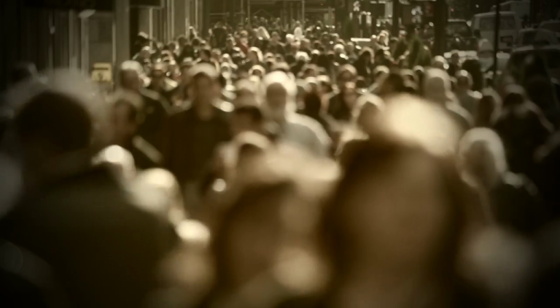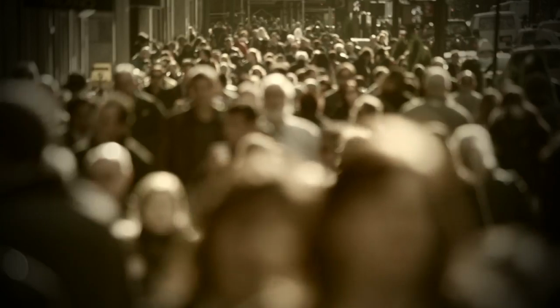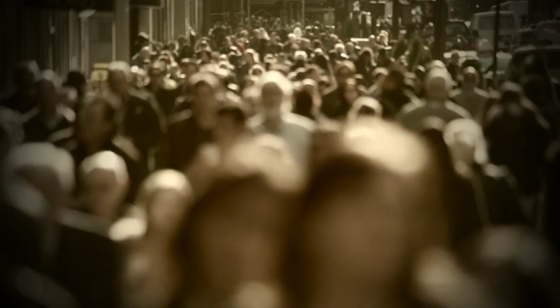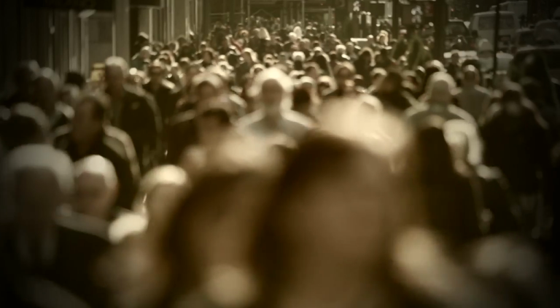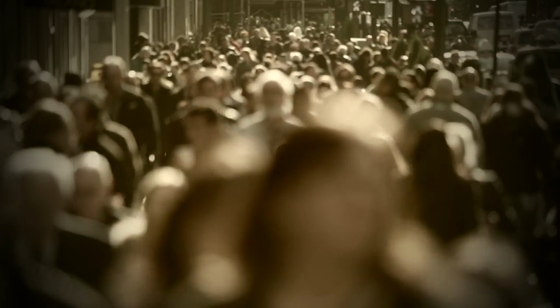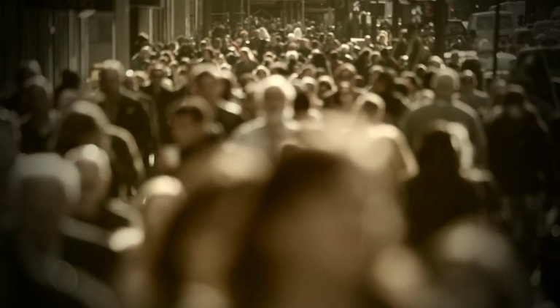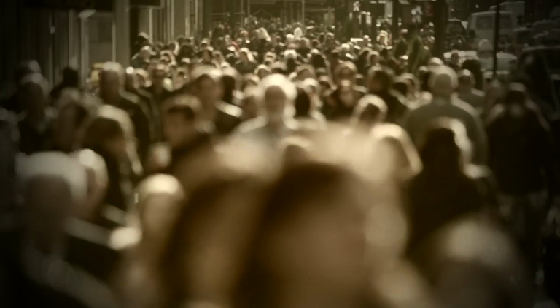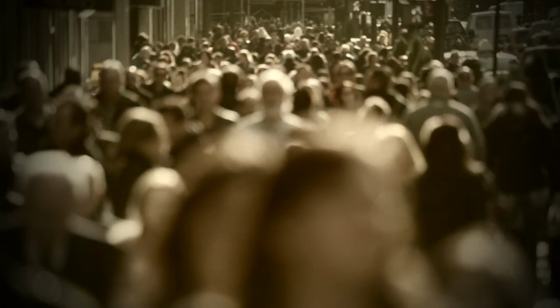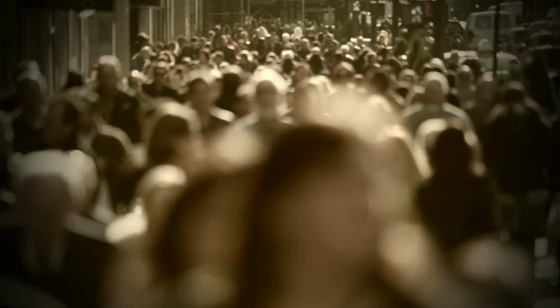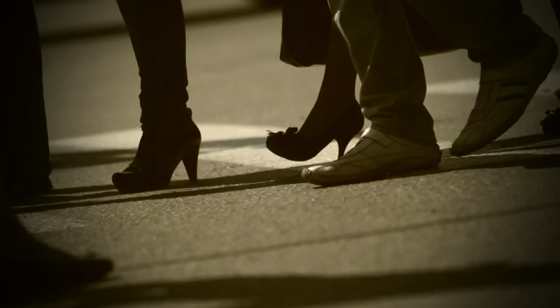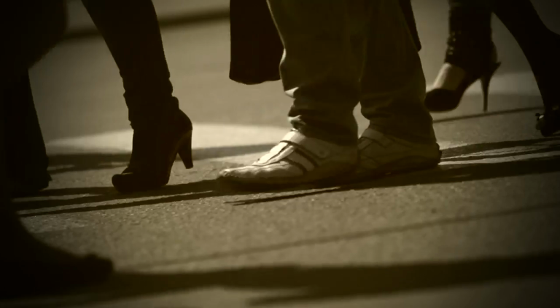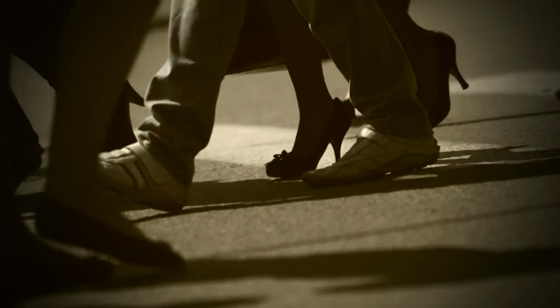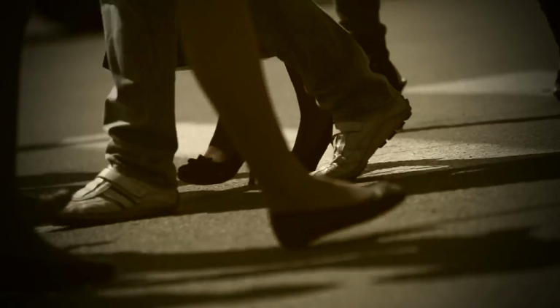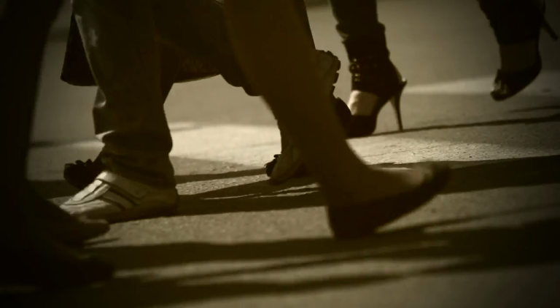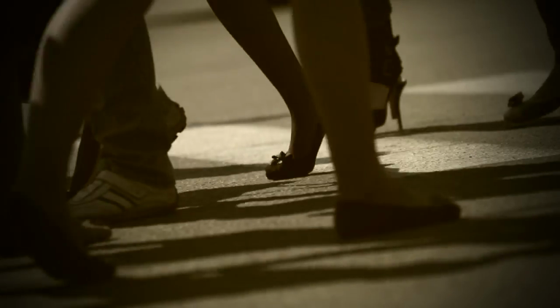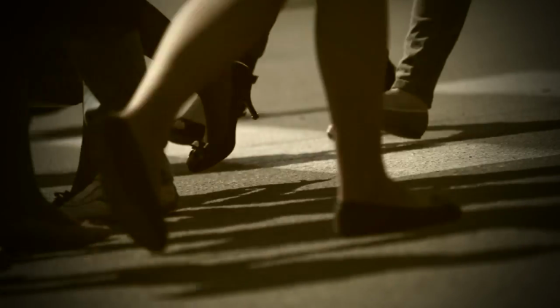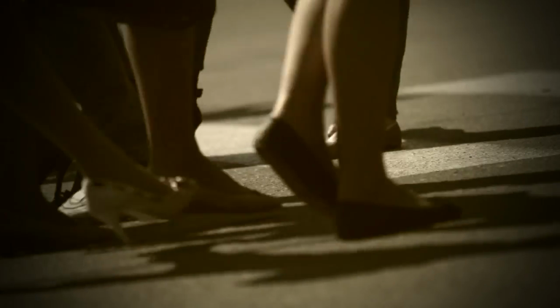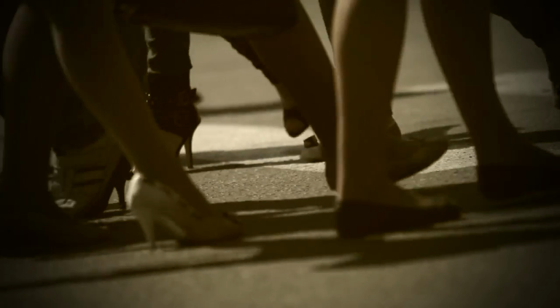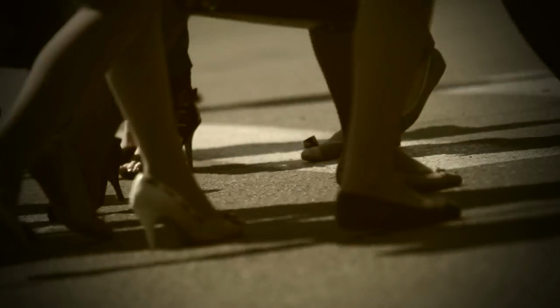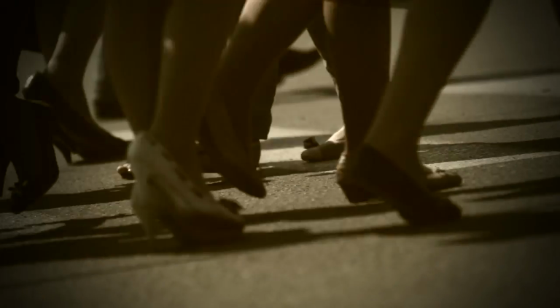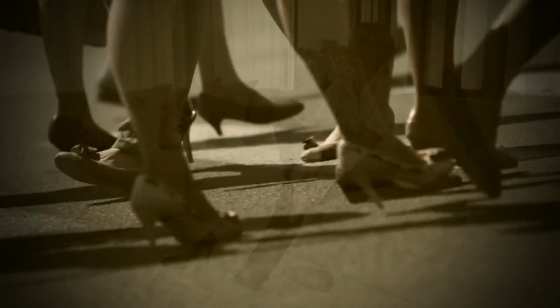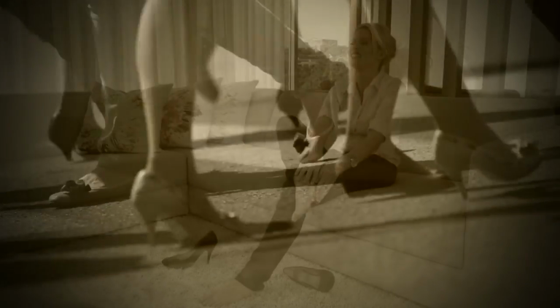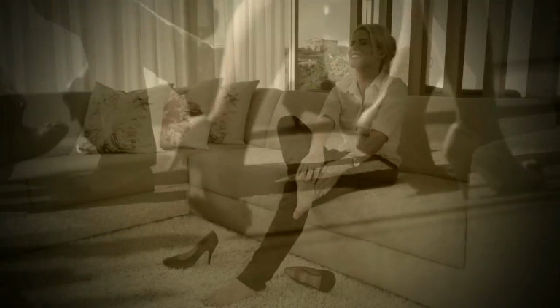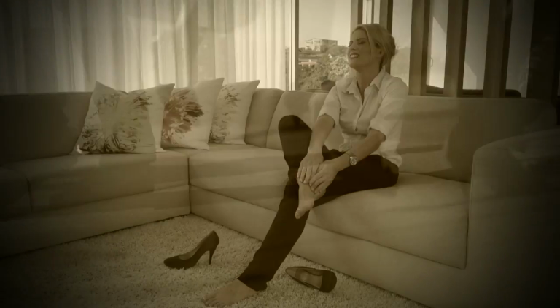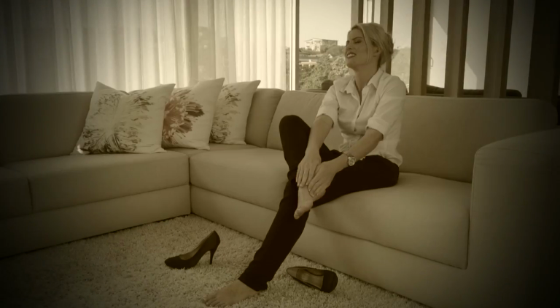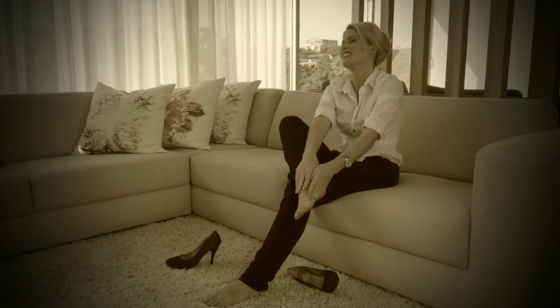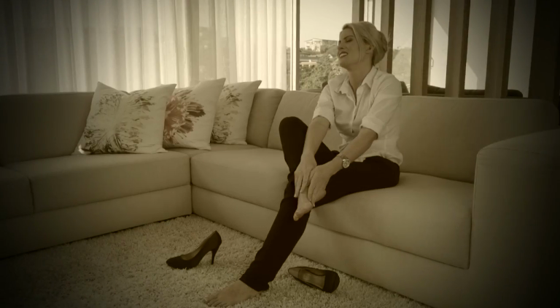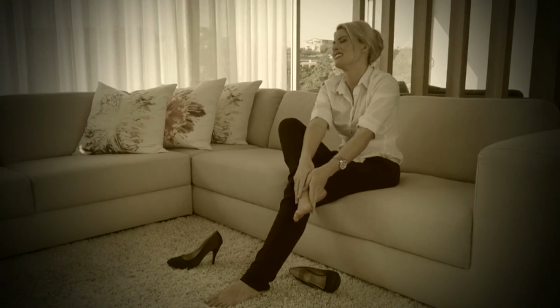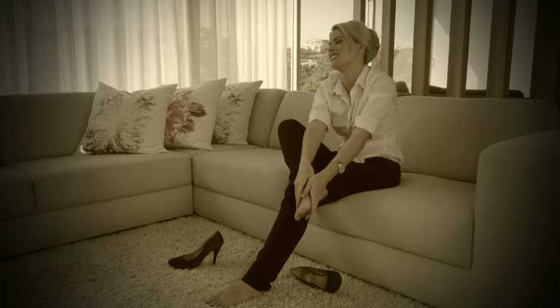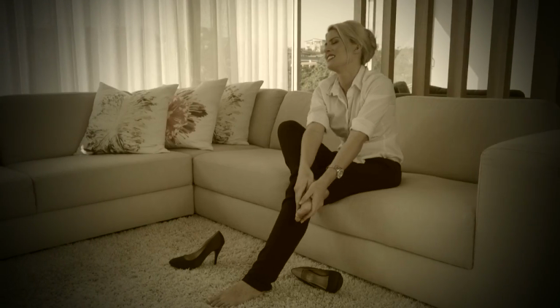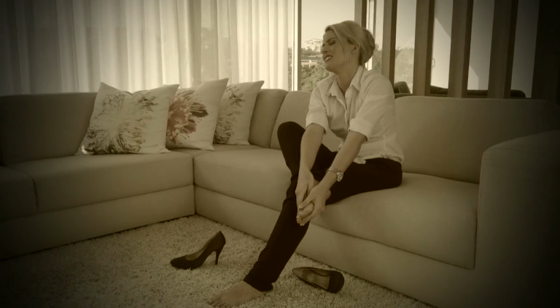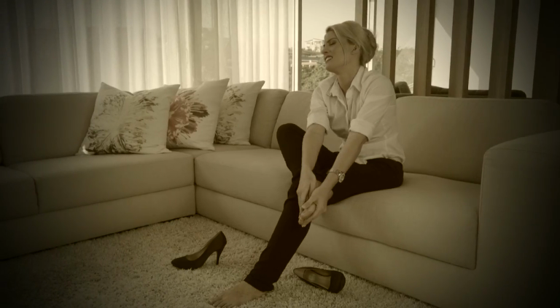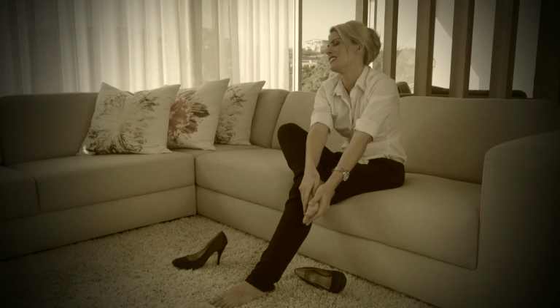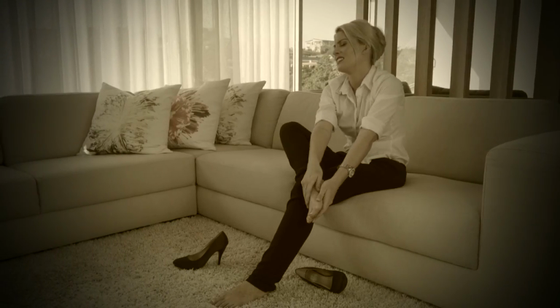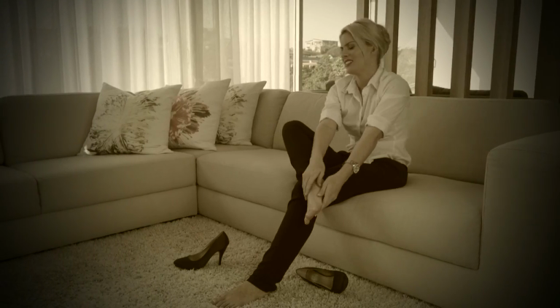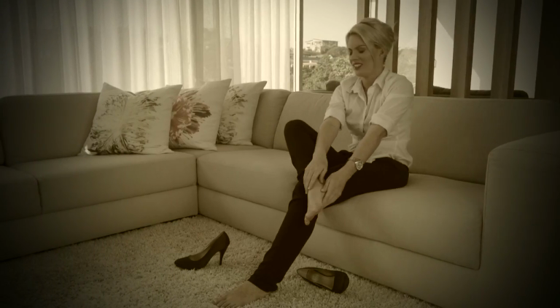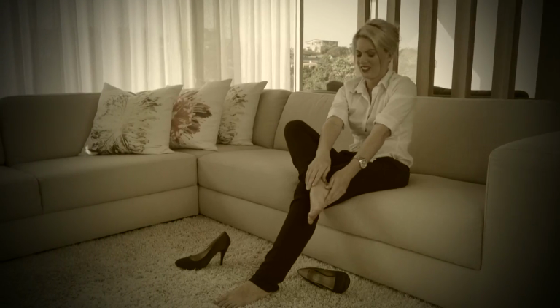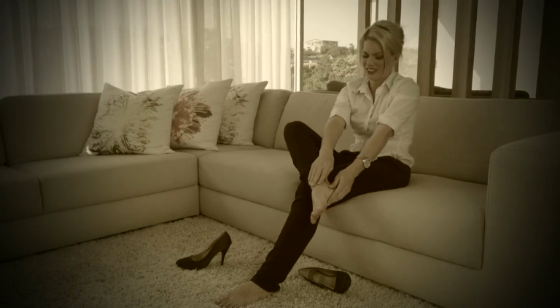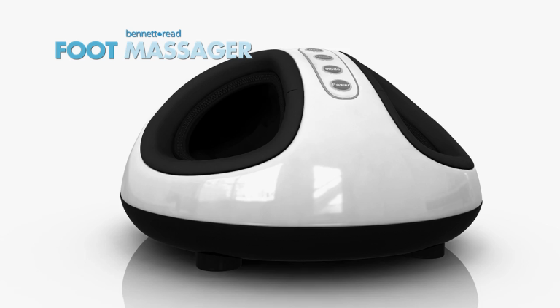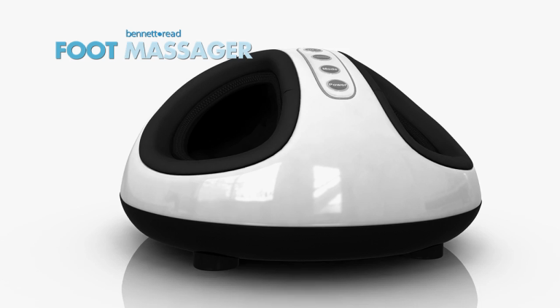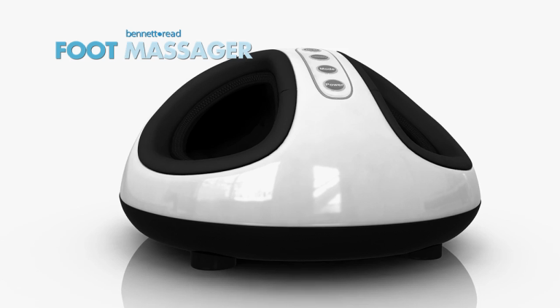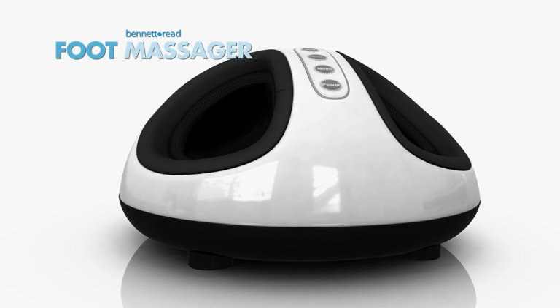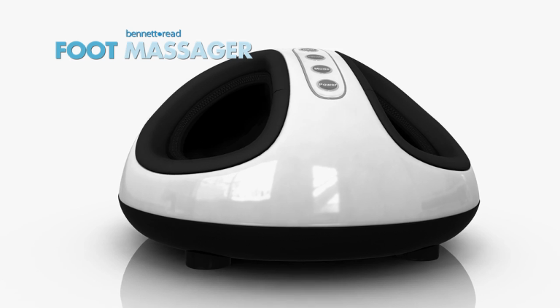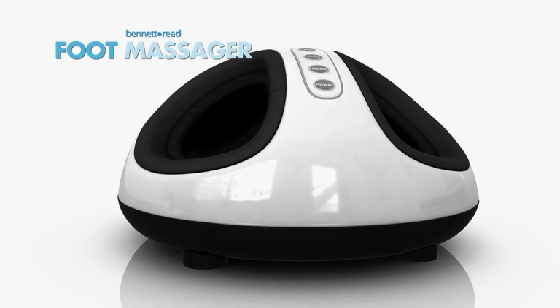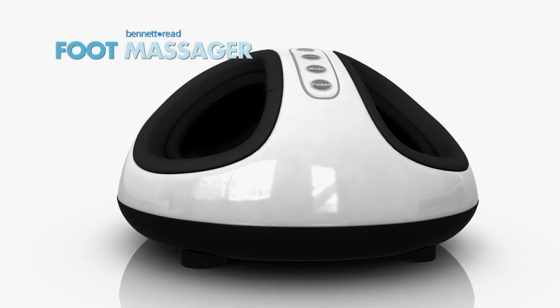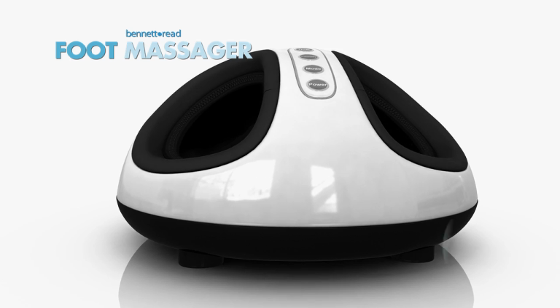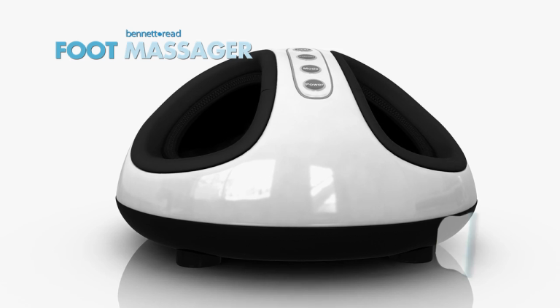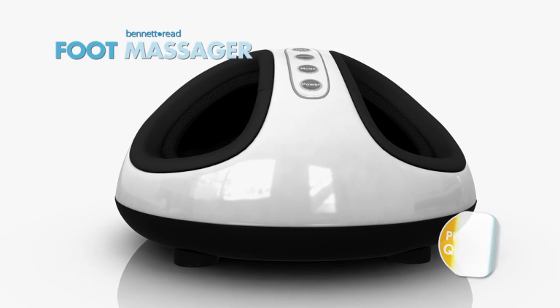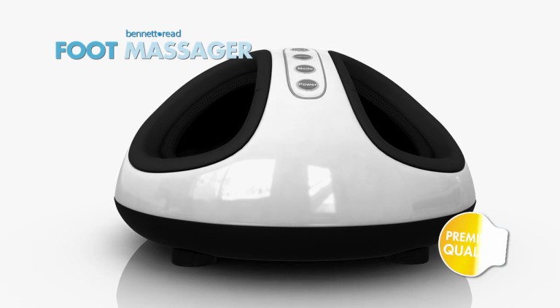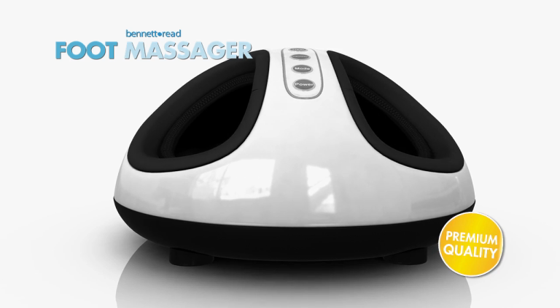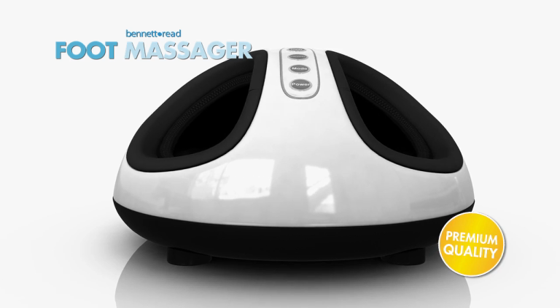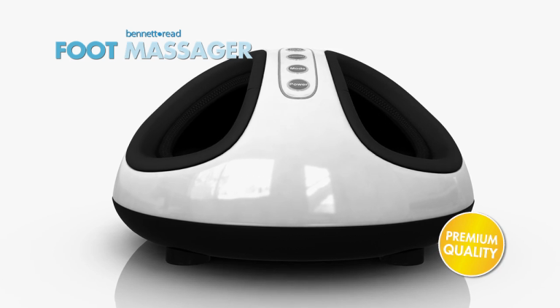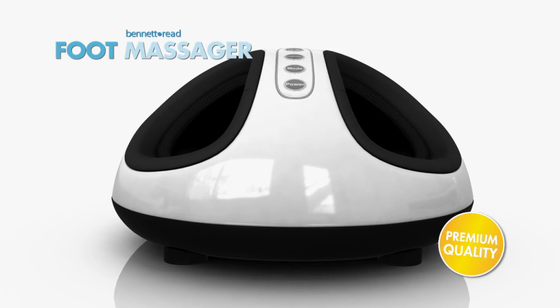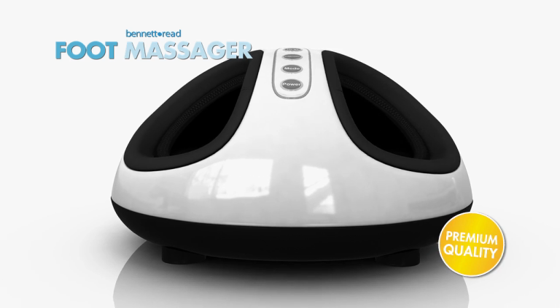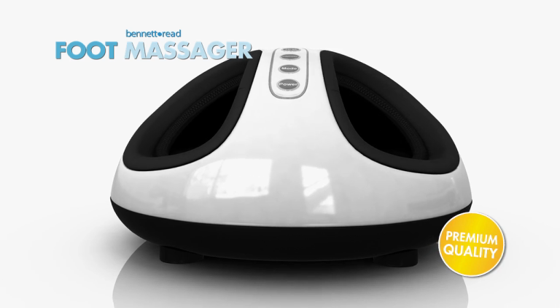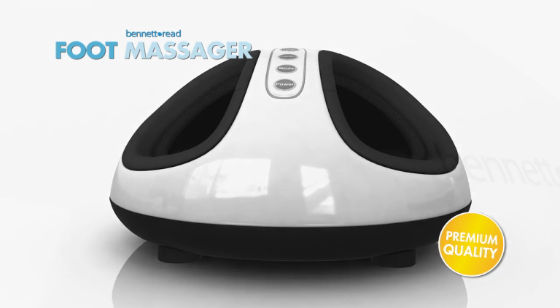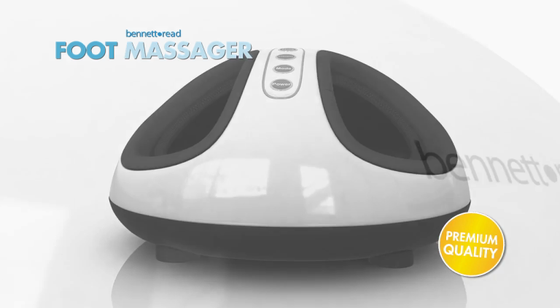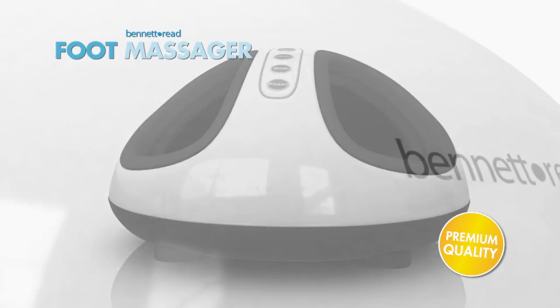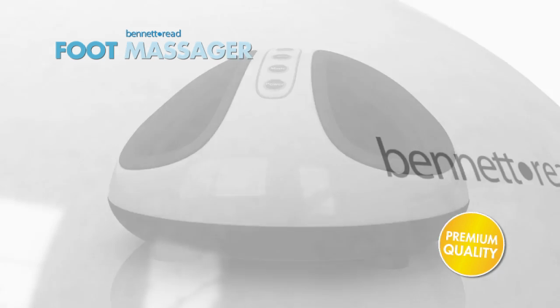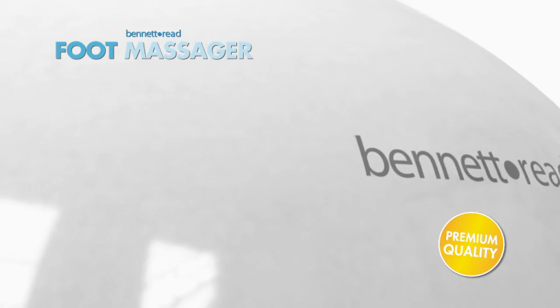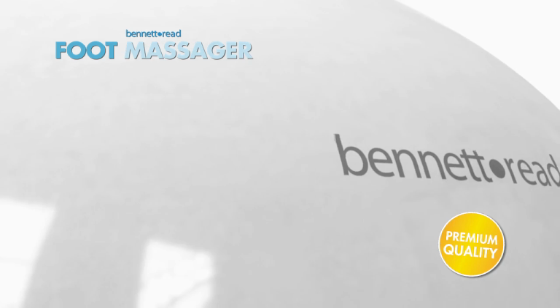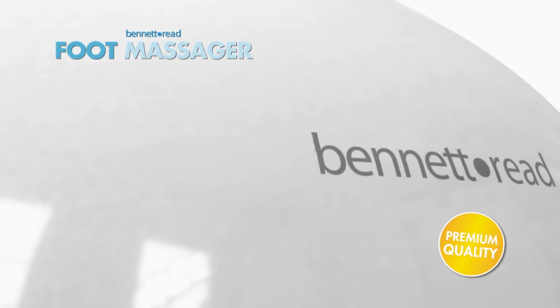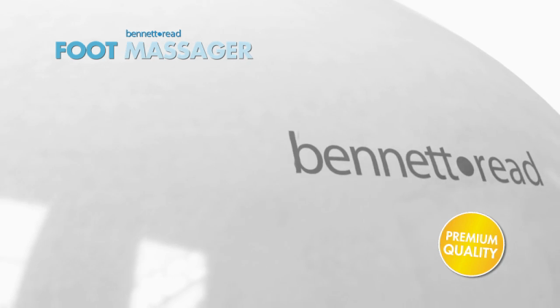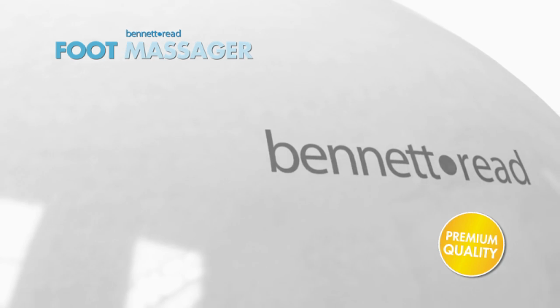Do you spend hours on your feet every day, tired of aches and pains? Meet the new premium foot massager from Bennett Reed.